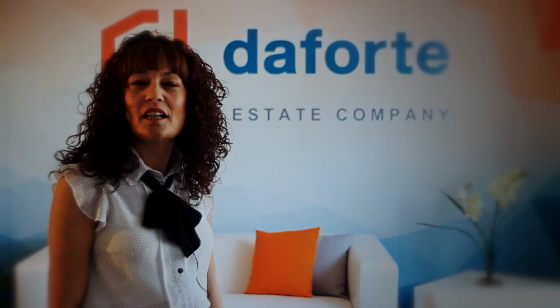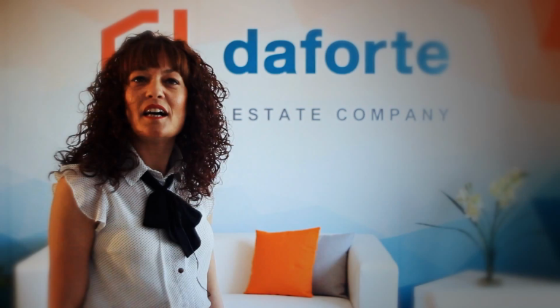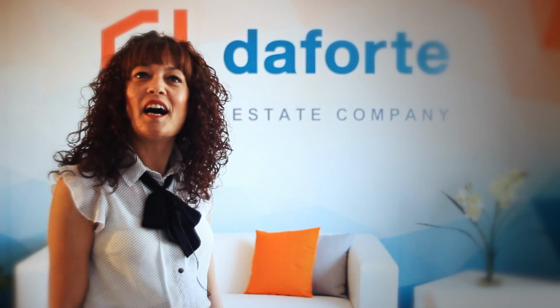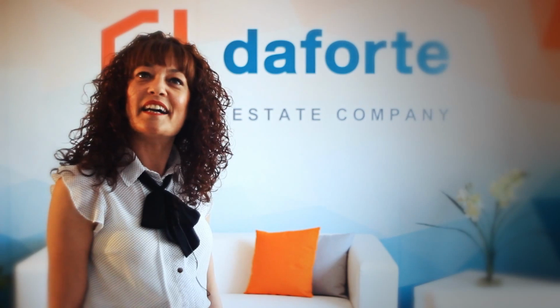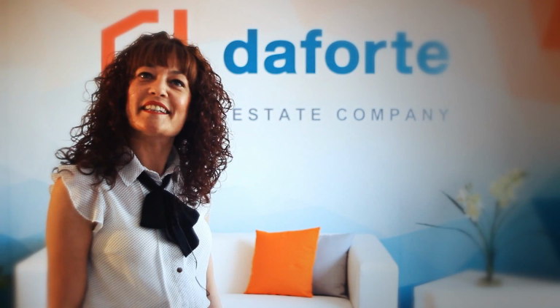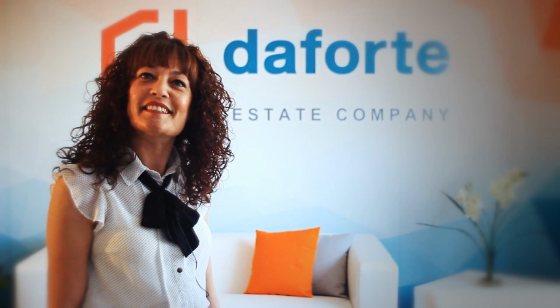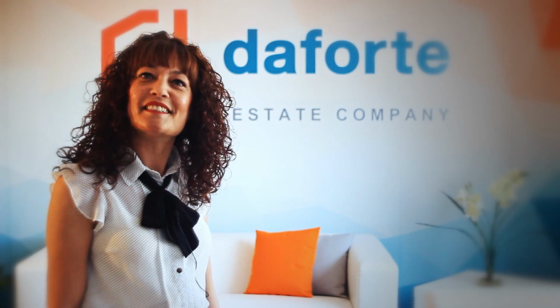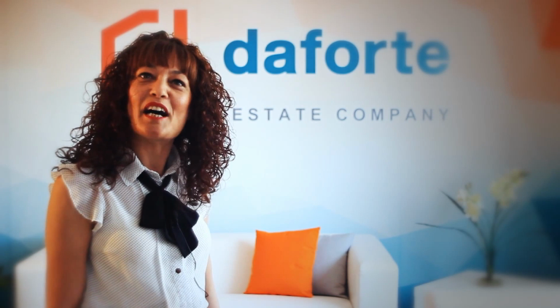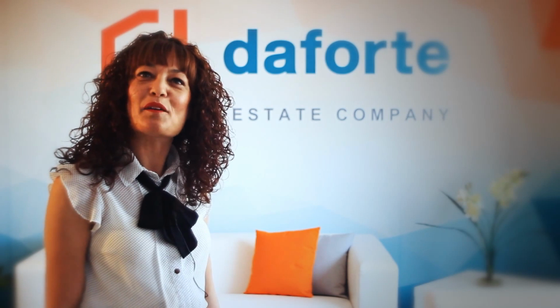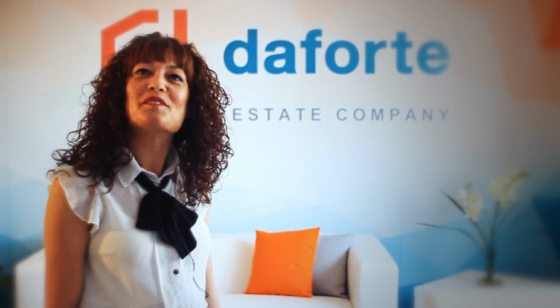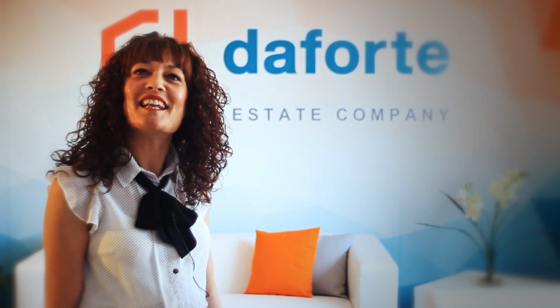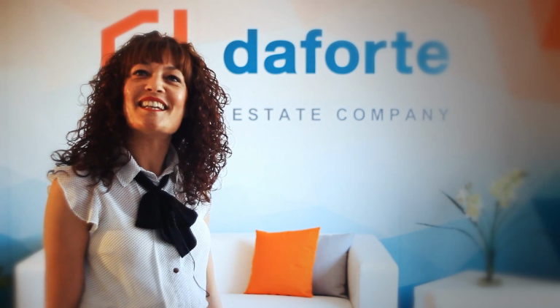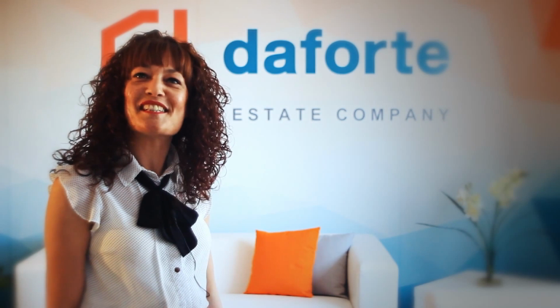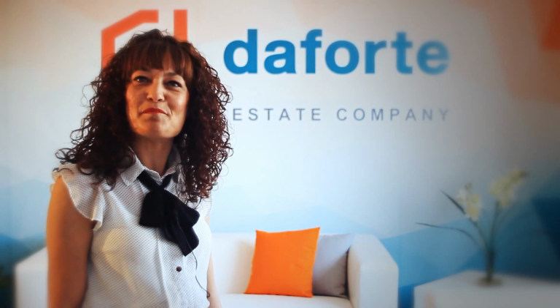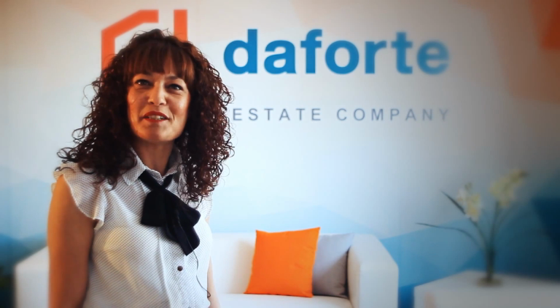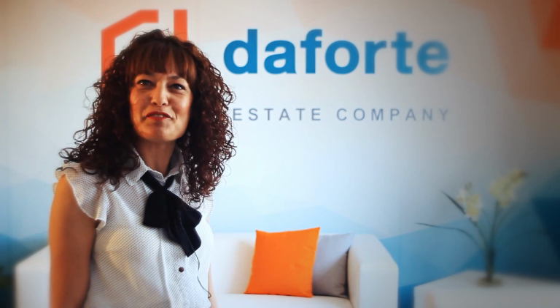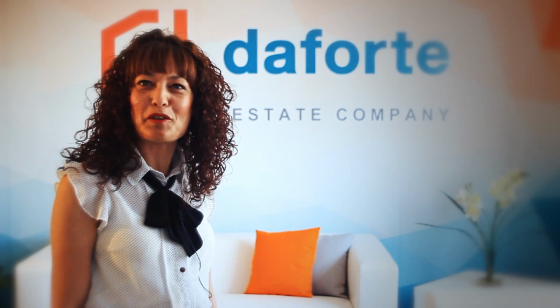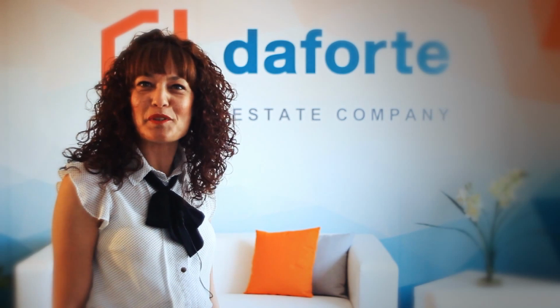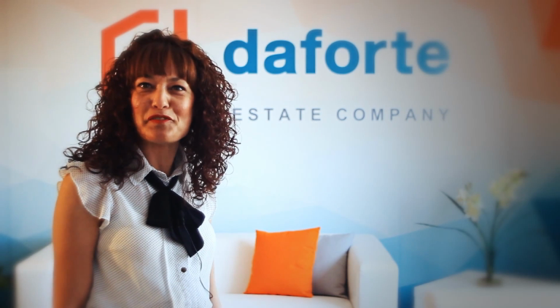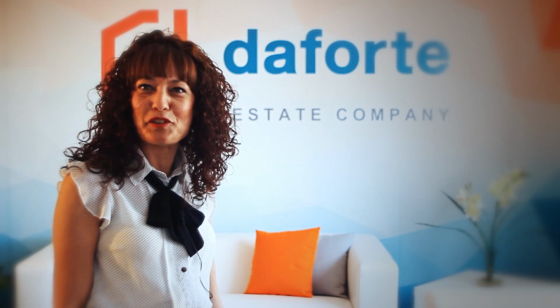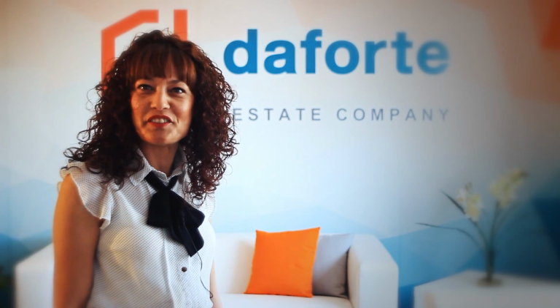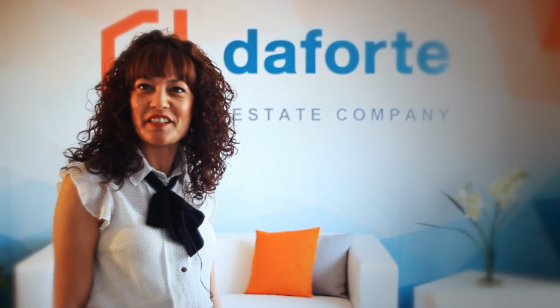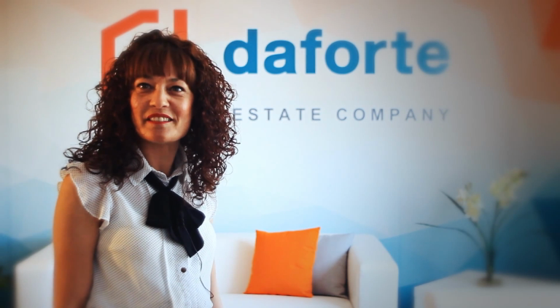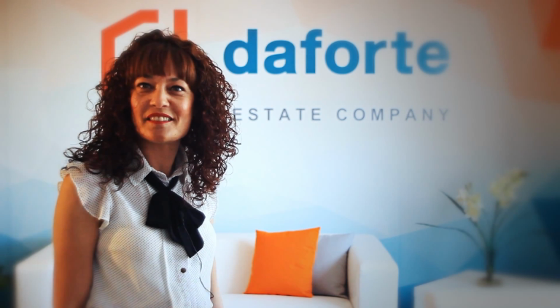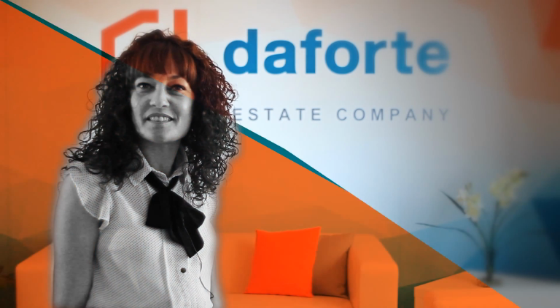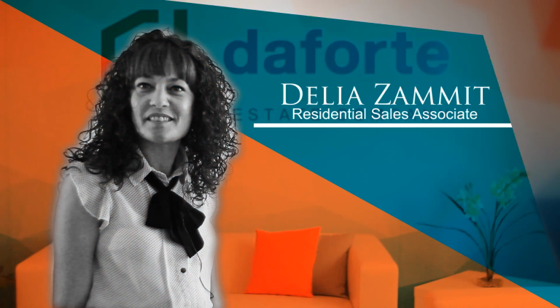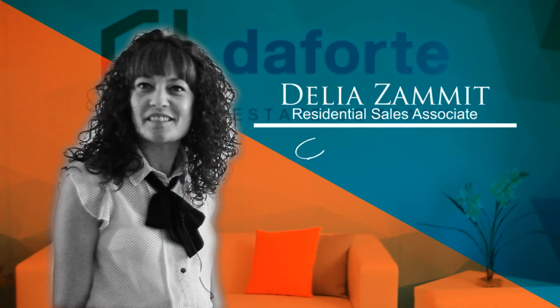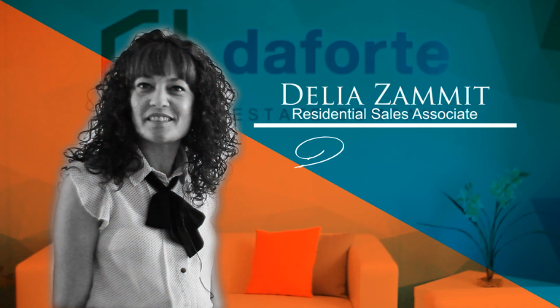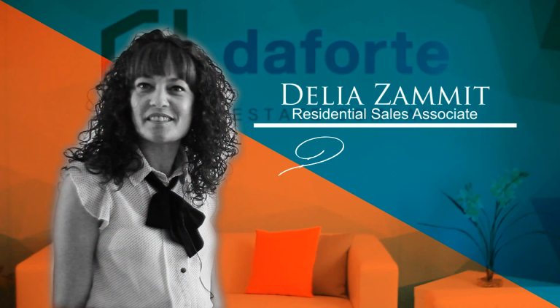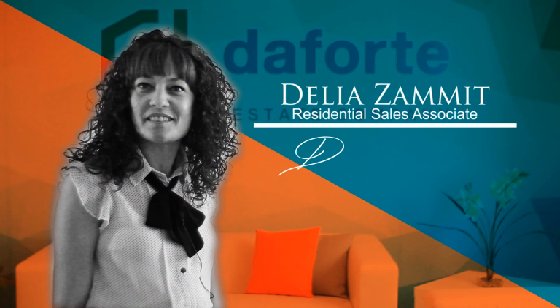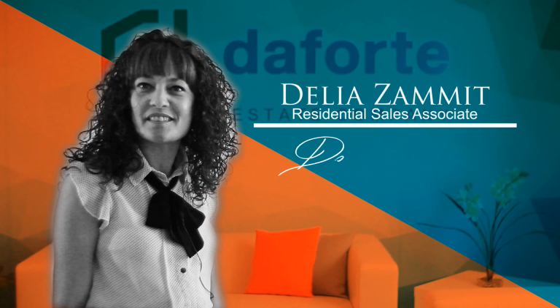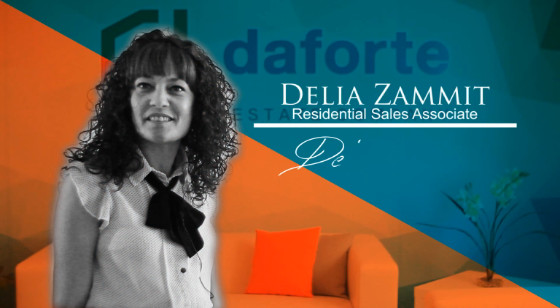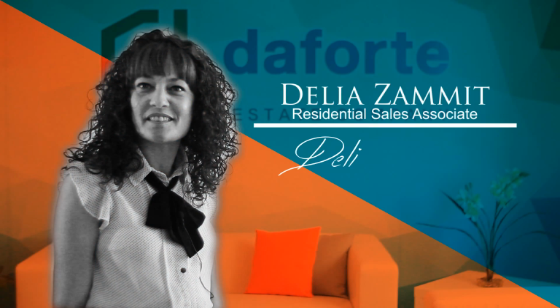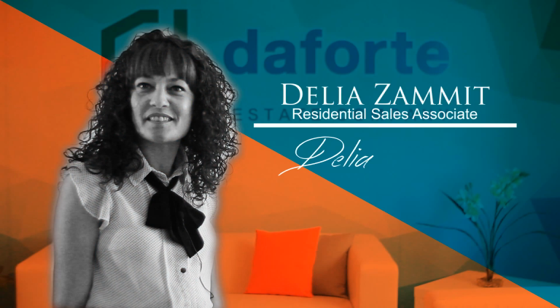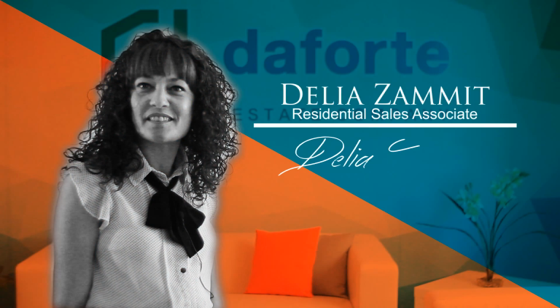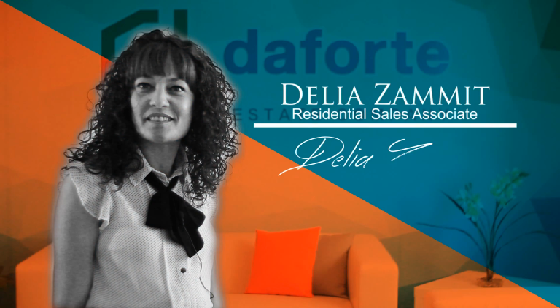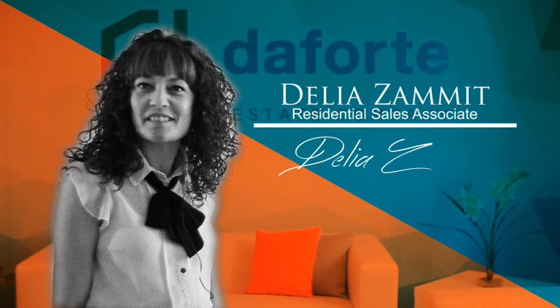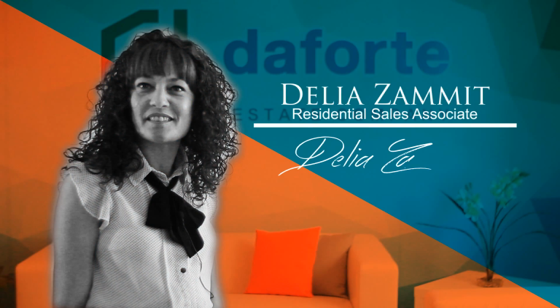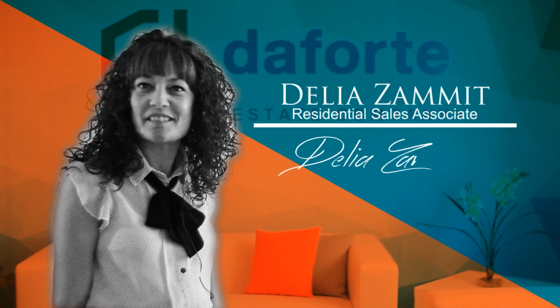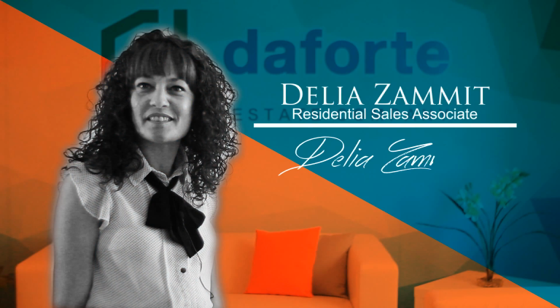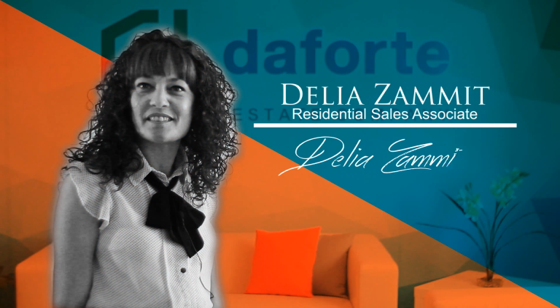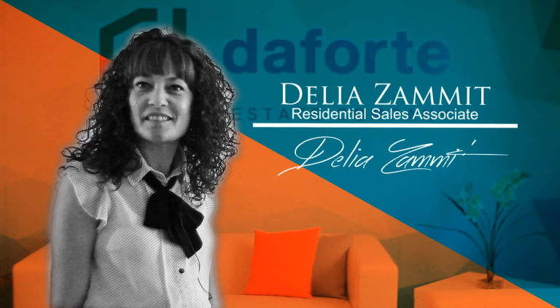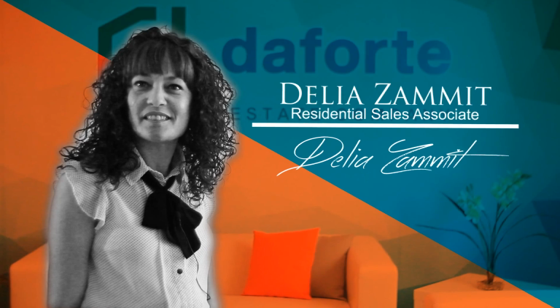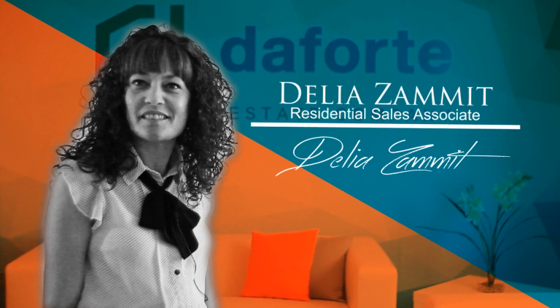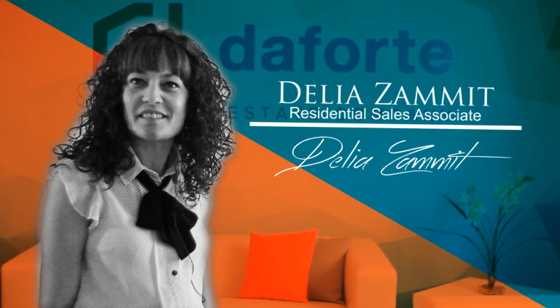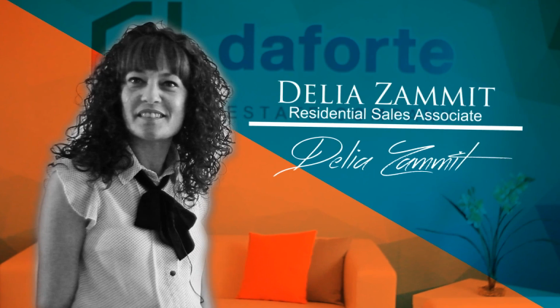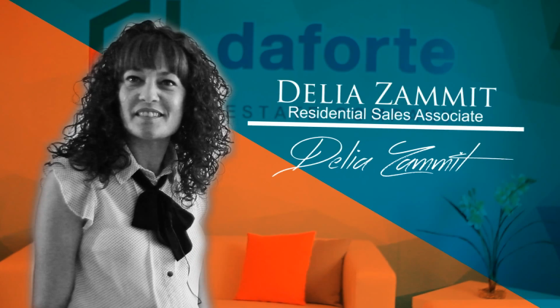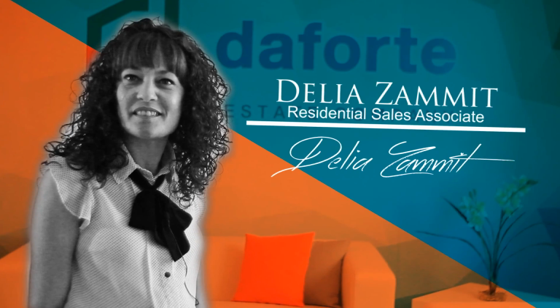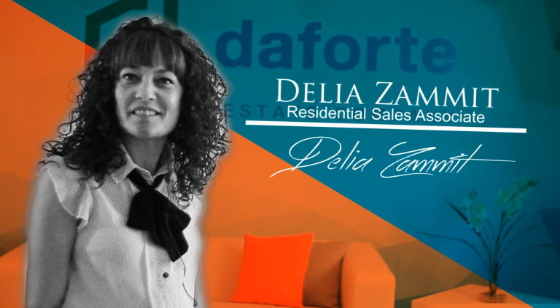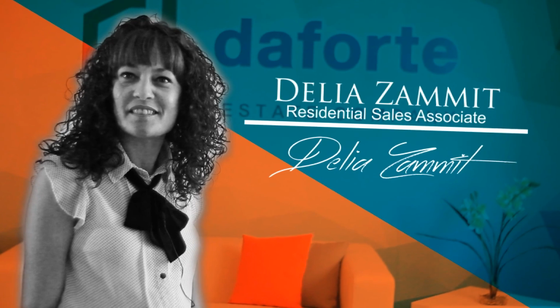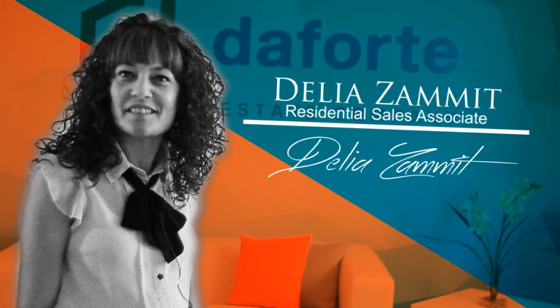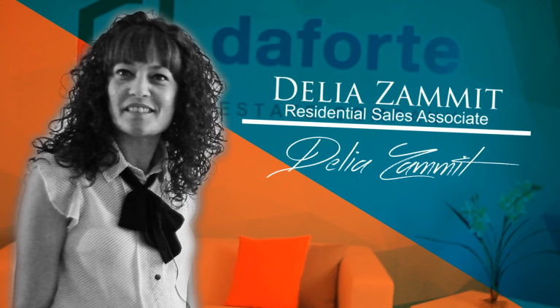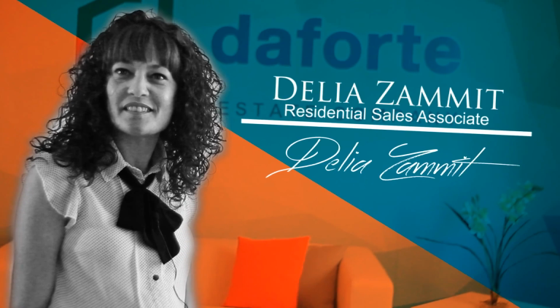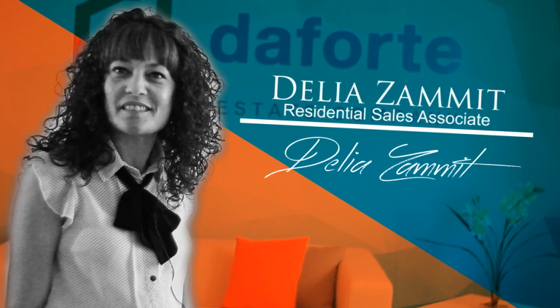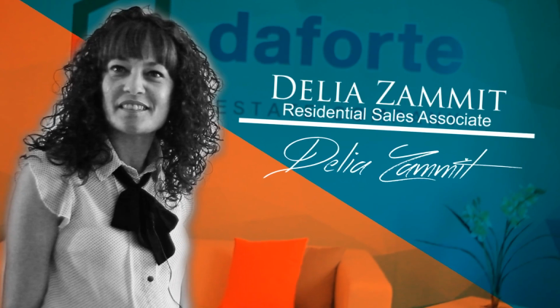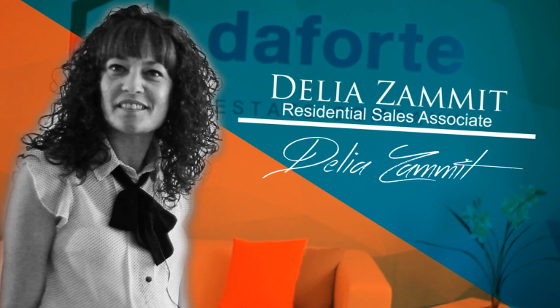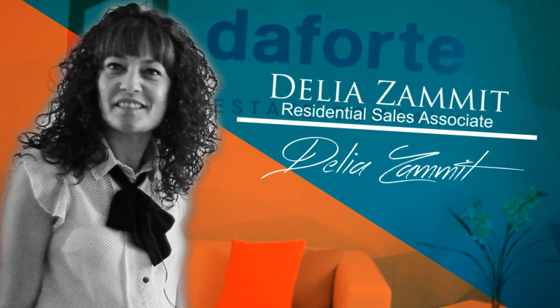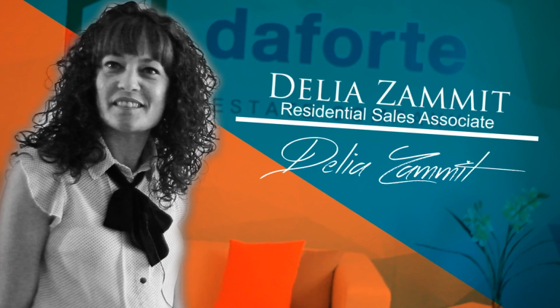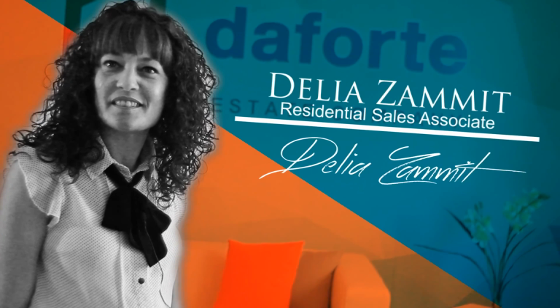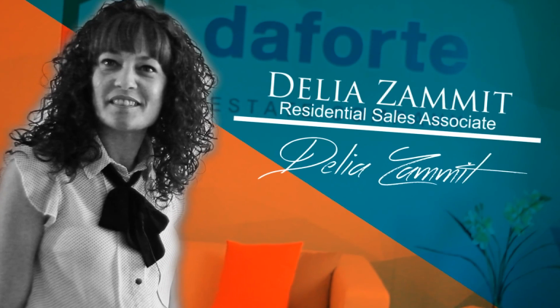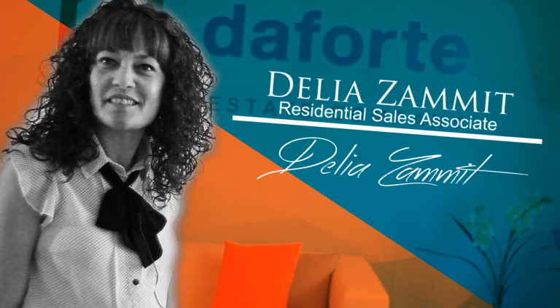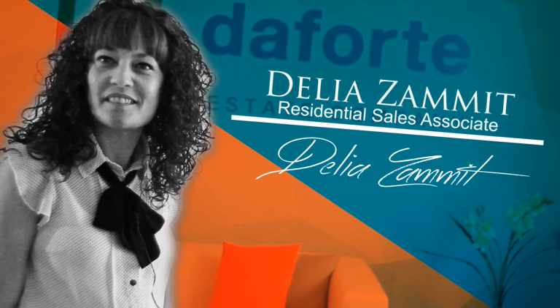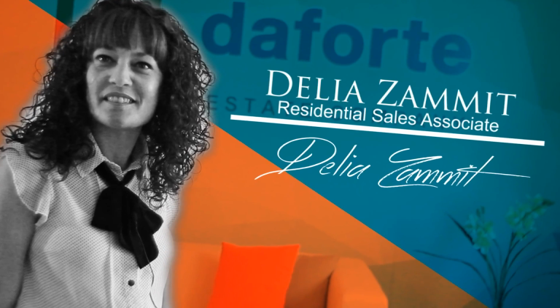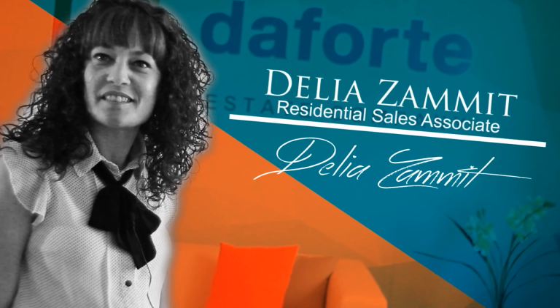Hi, I'm Delia Zammit from Da Forte, and I'd like to share with you this wonderful property in Siġġiewi that I've just listed.